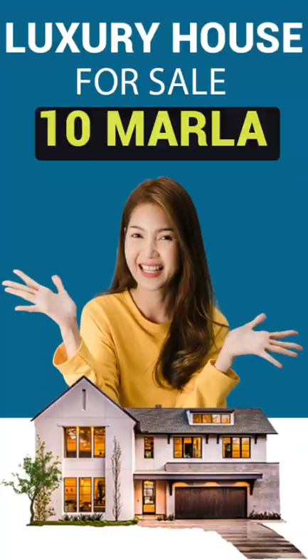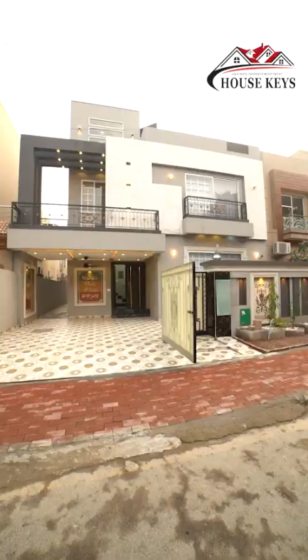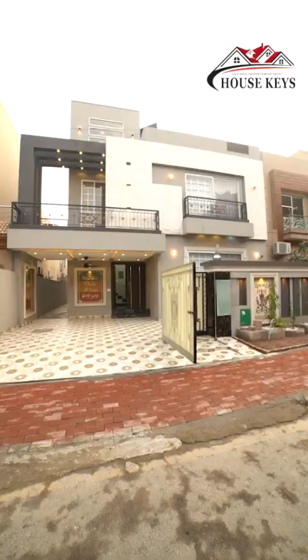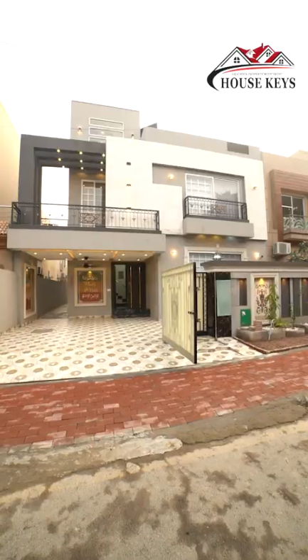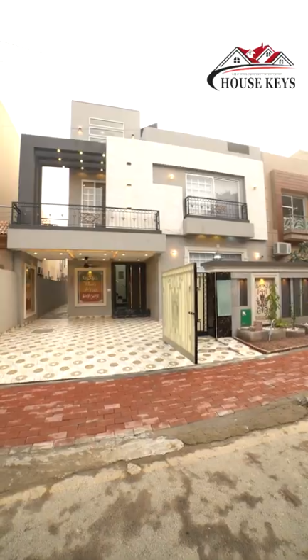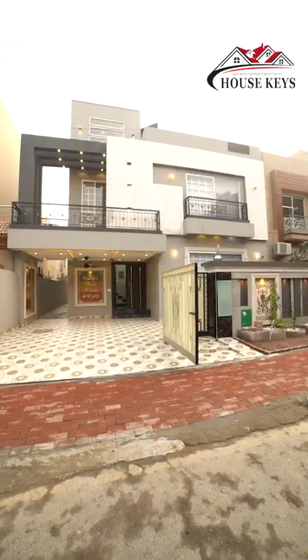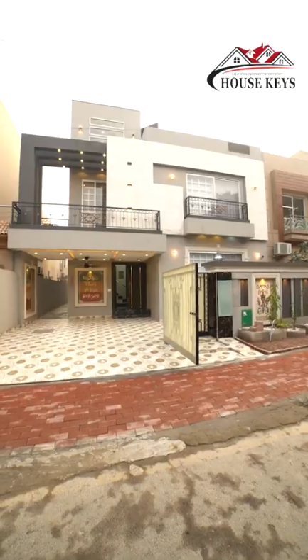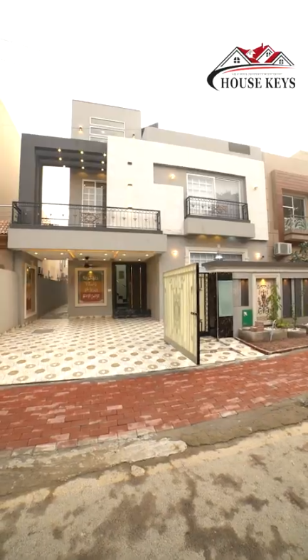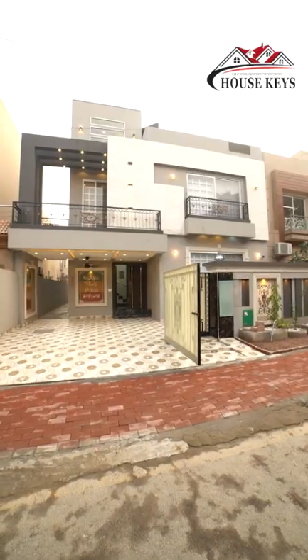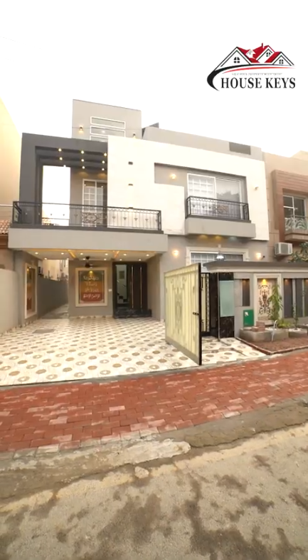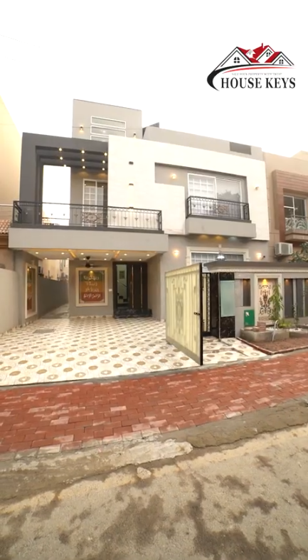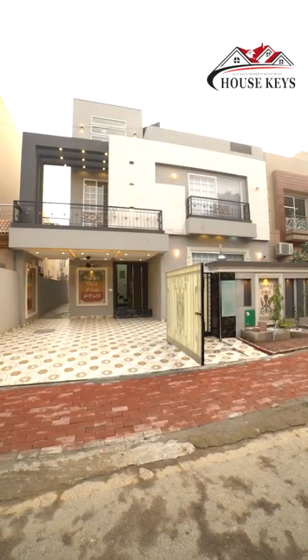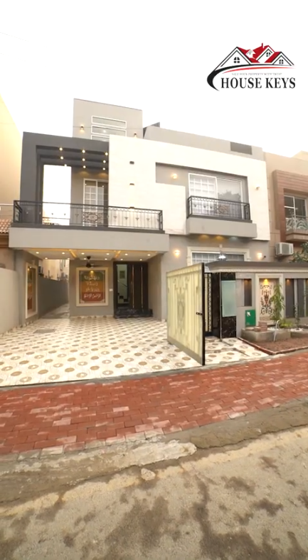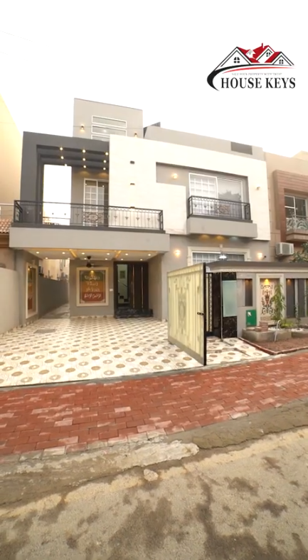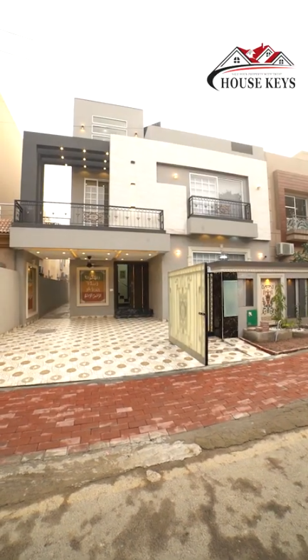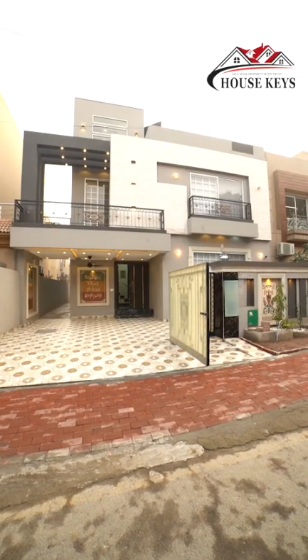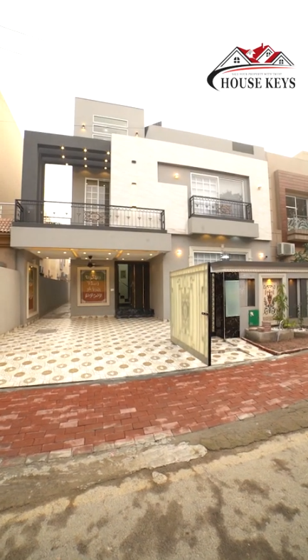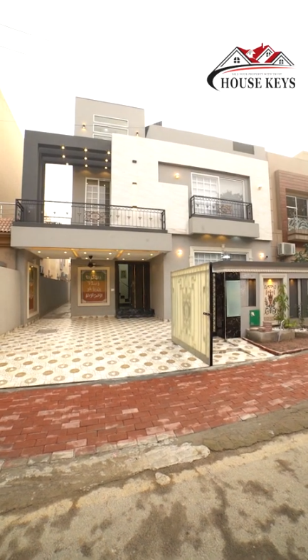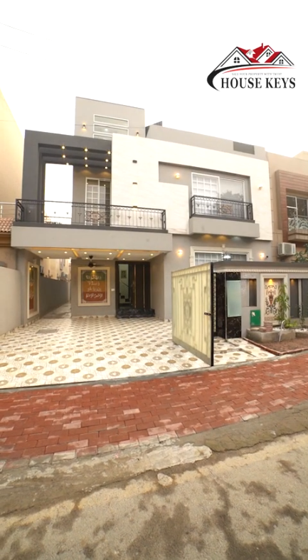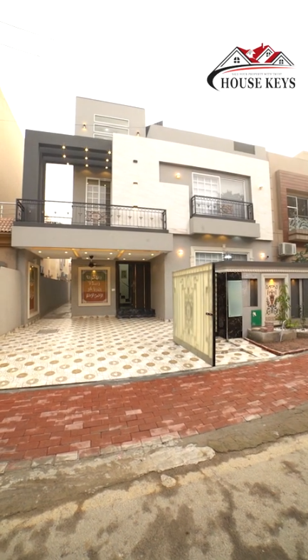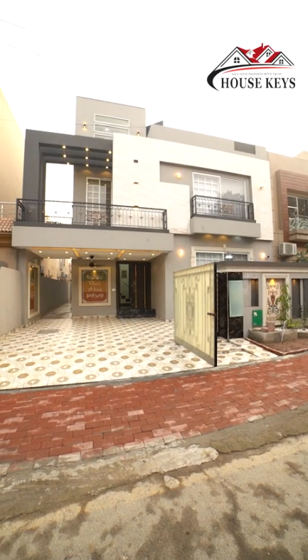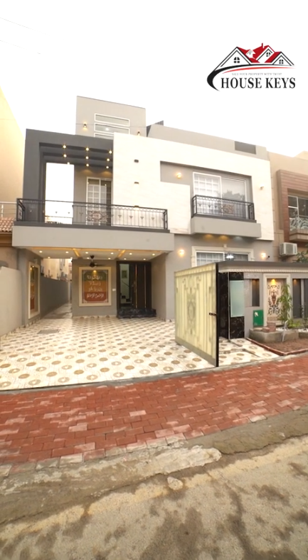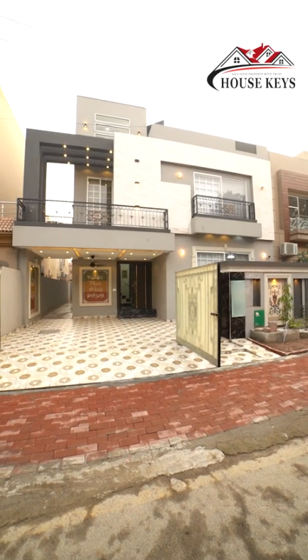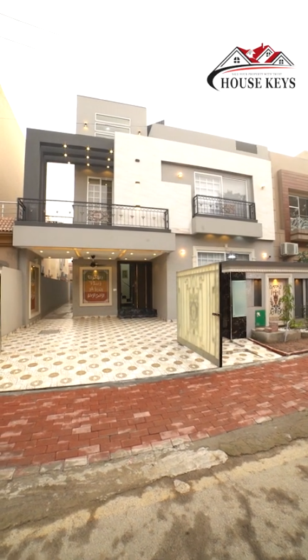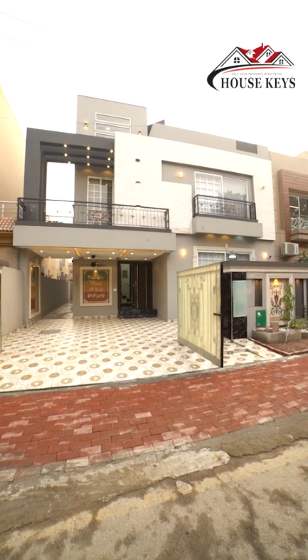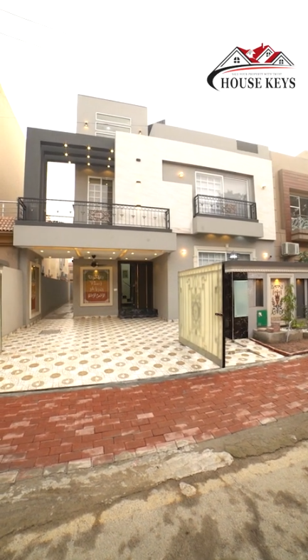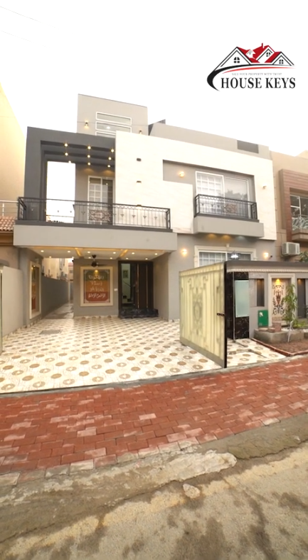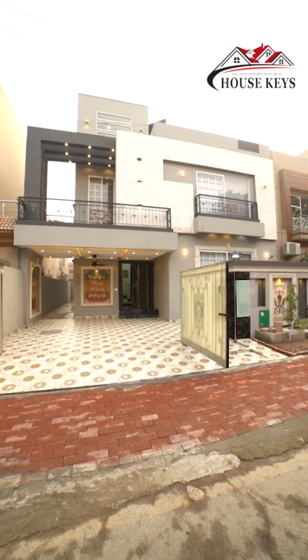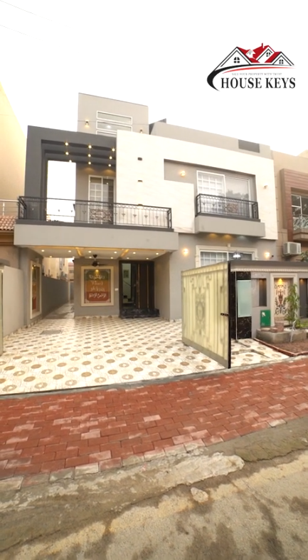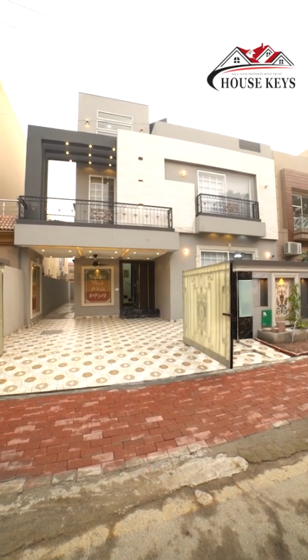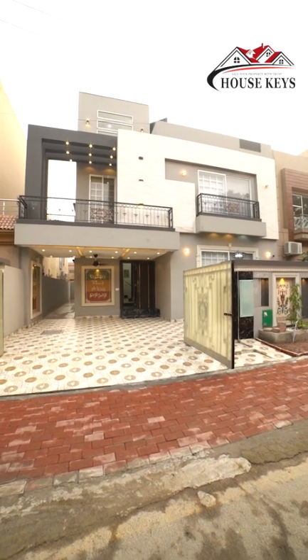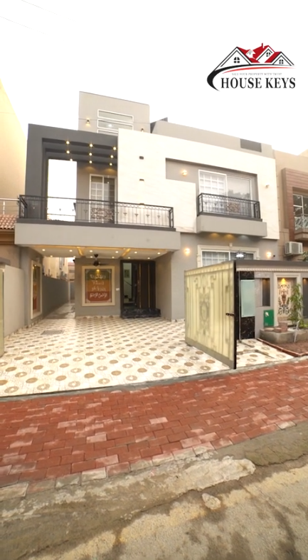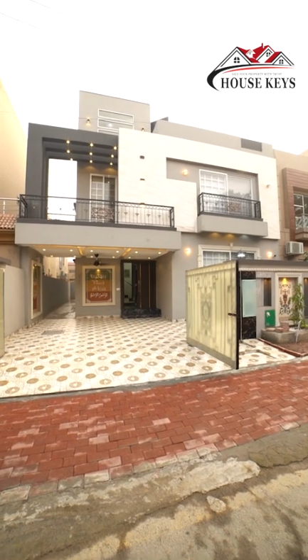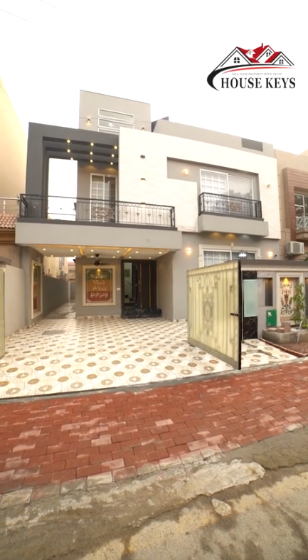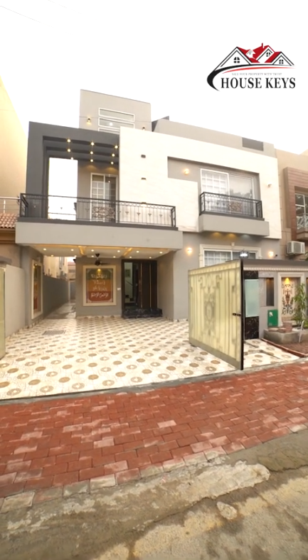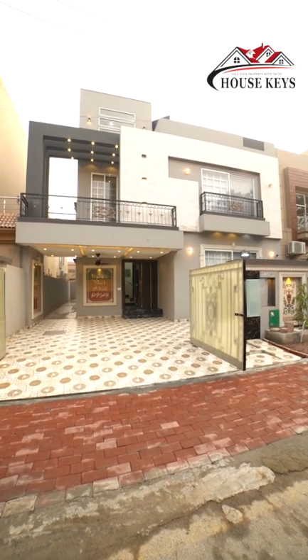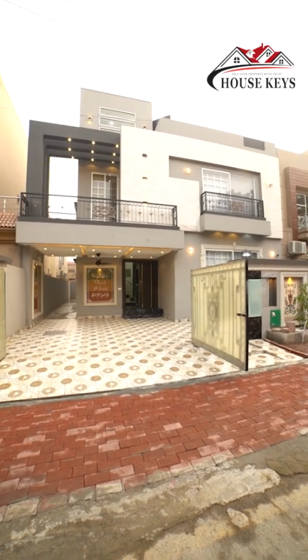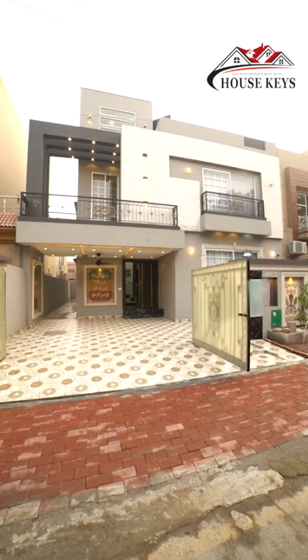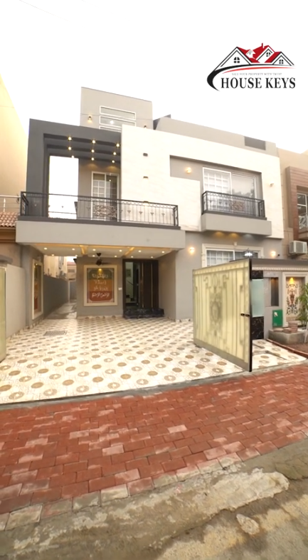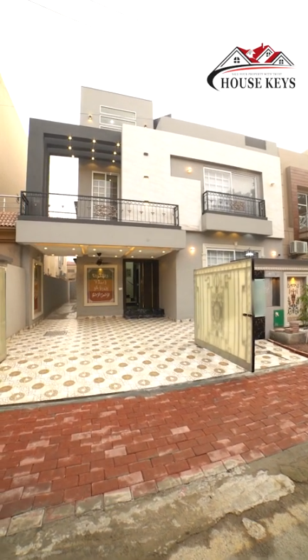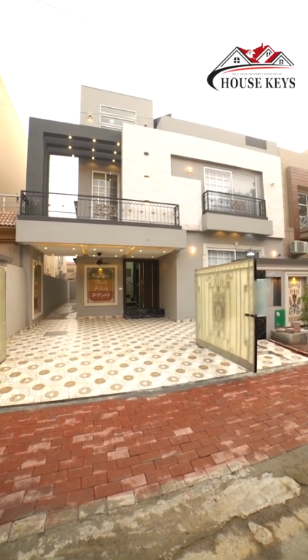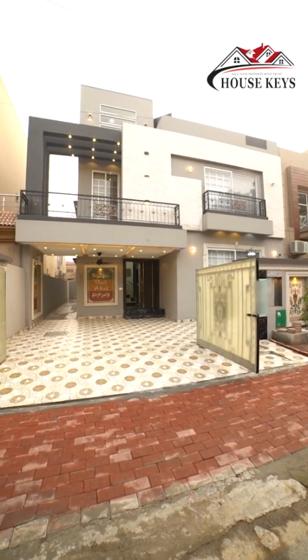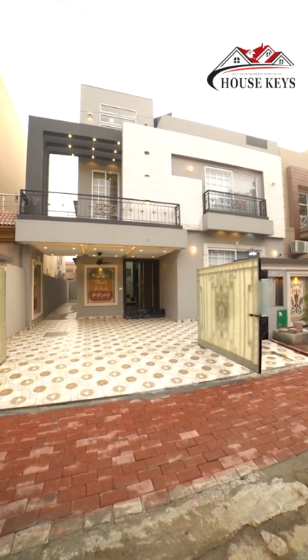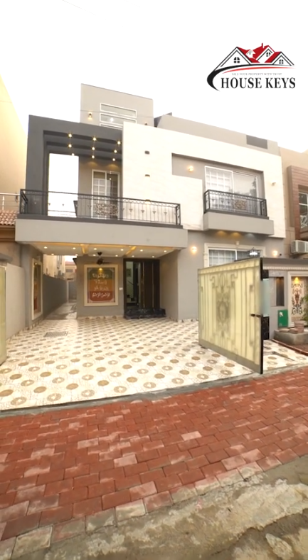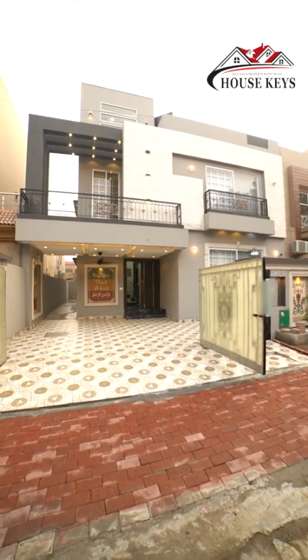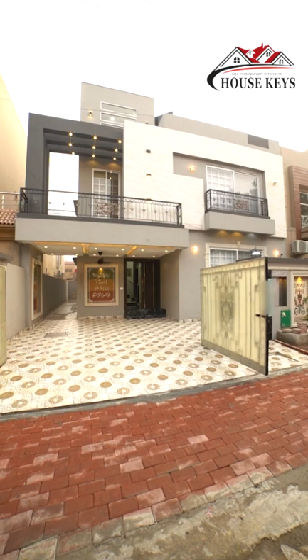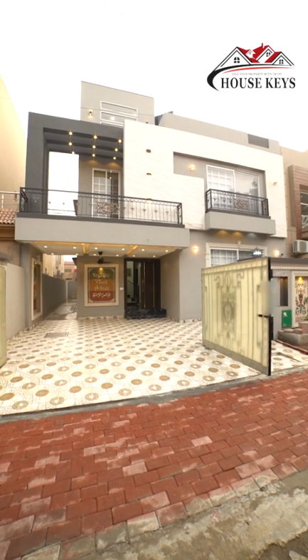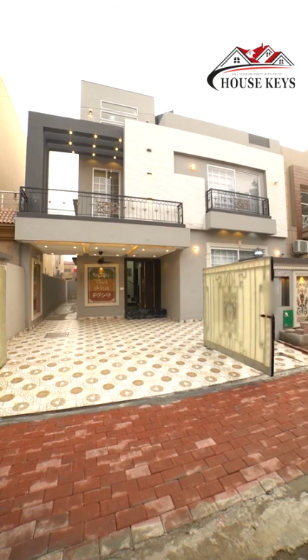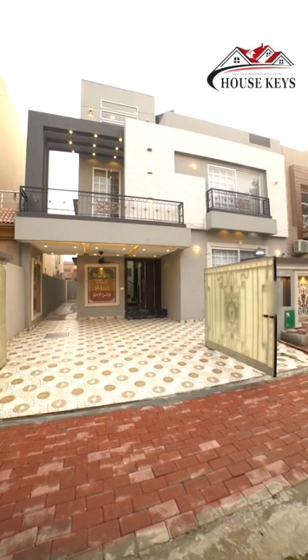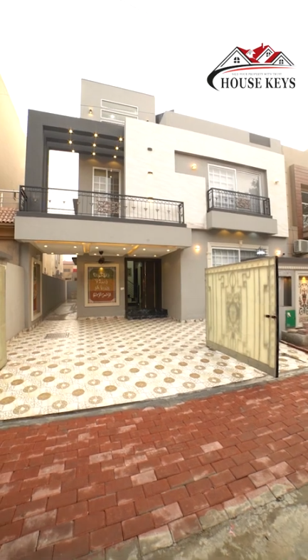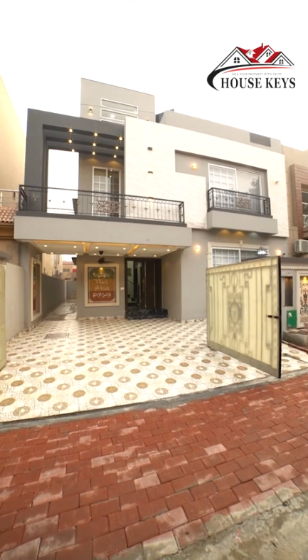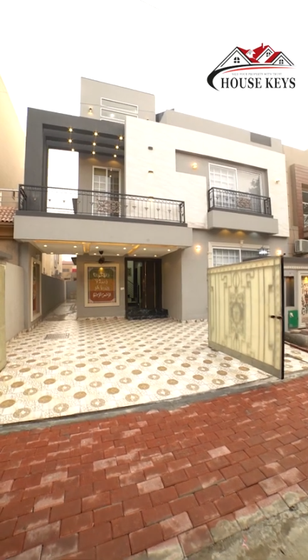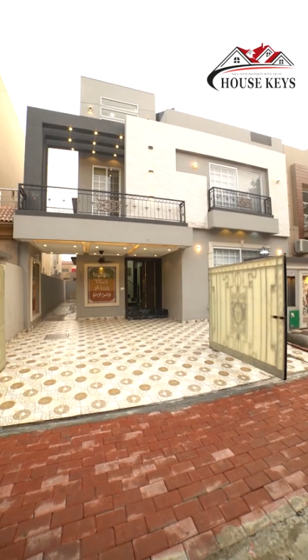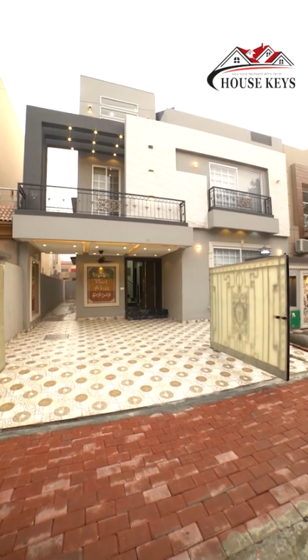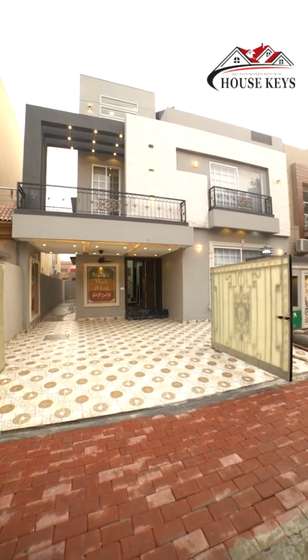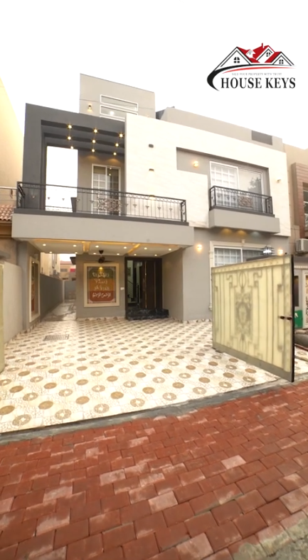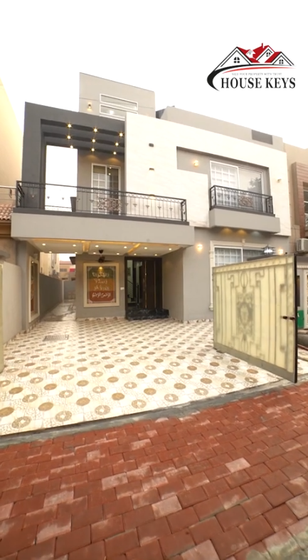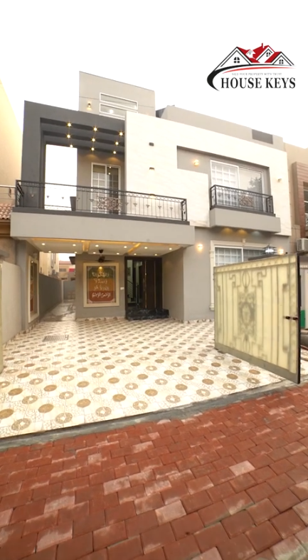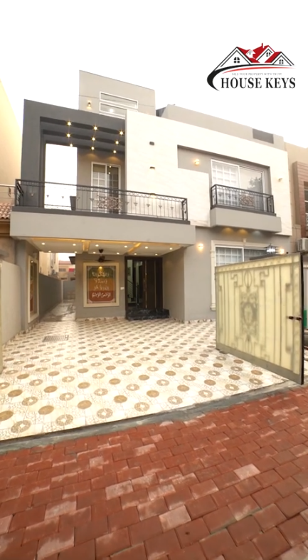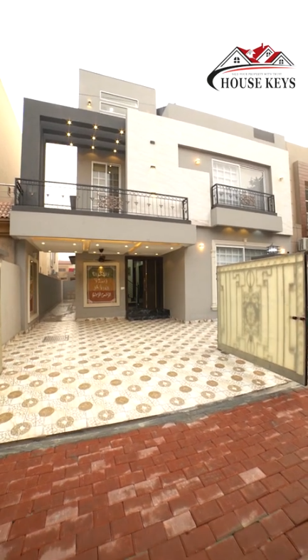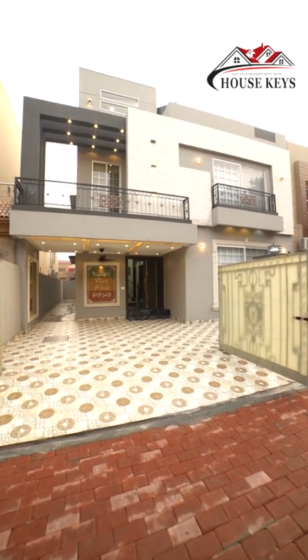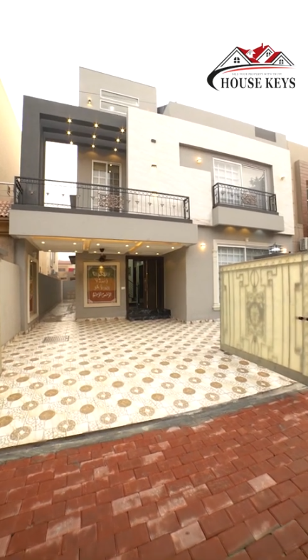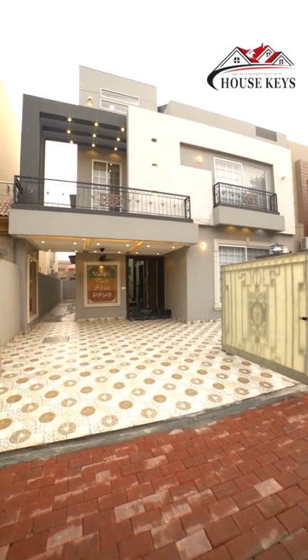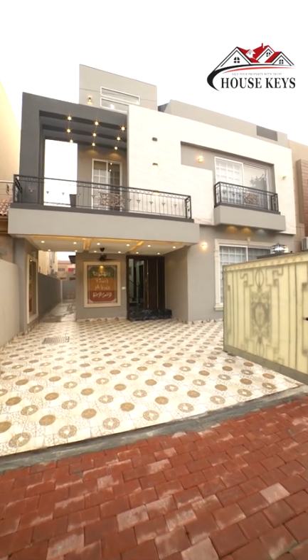Assalamualaikum friends and fans, this is Shumayla Arsul. Today we are going to visit this house.